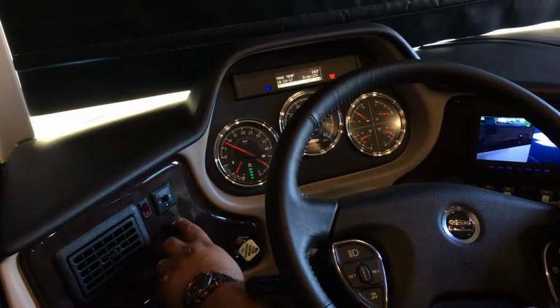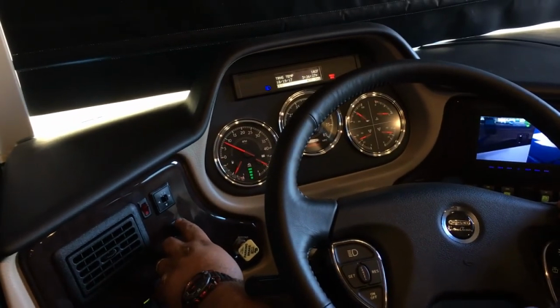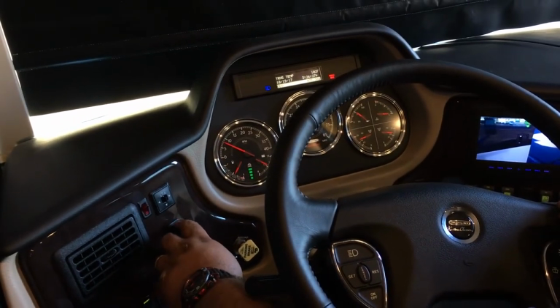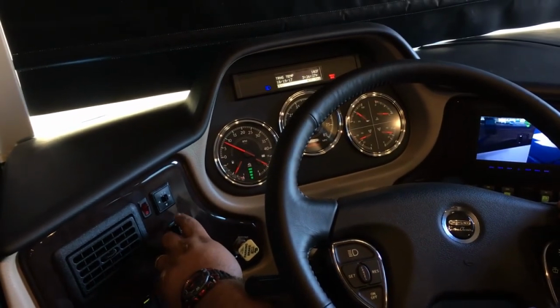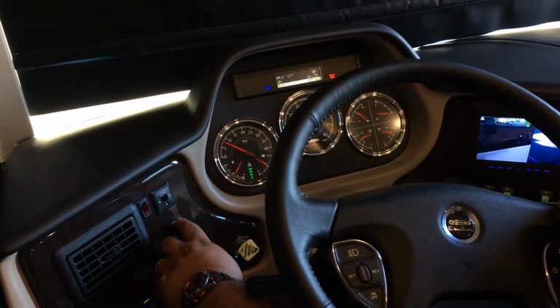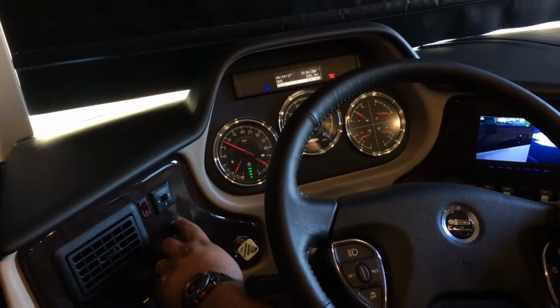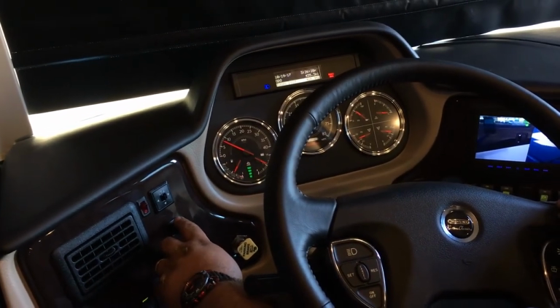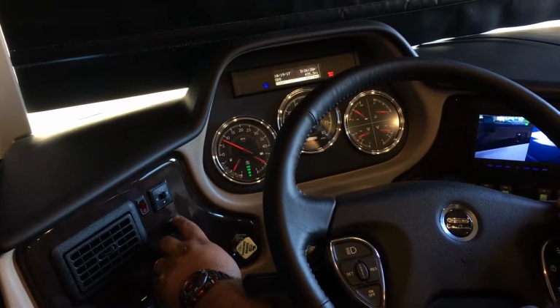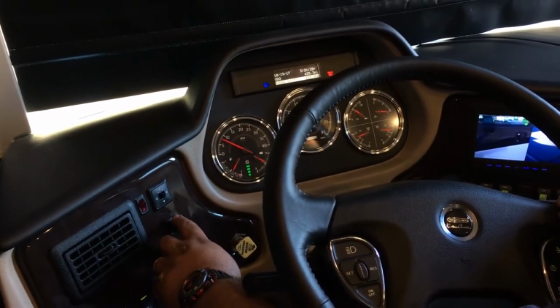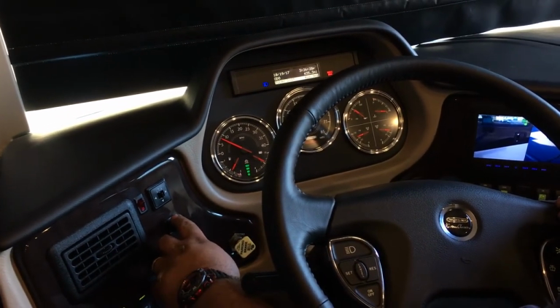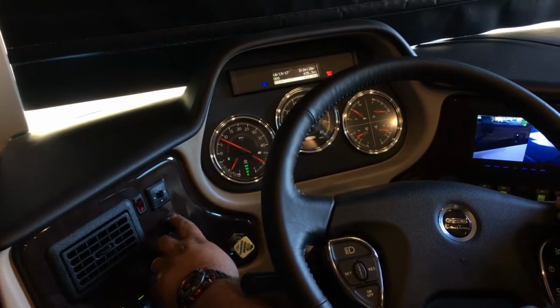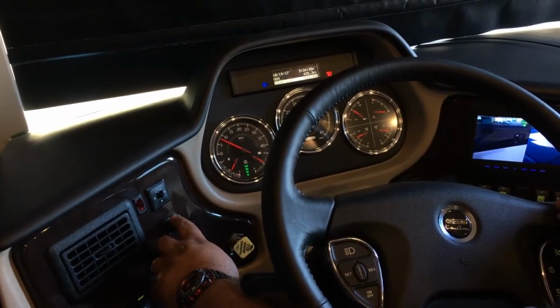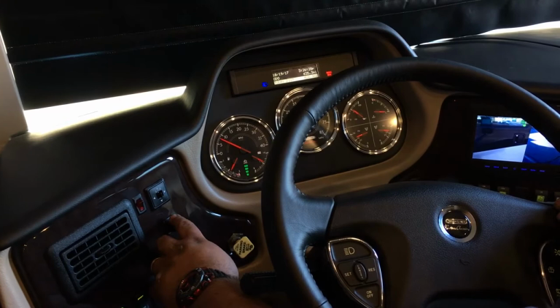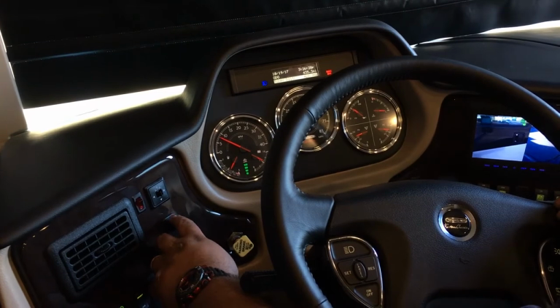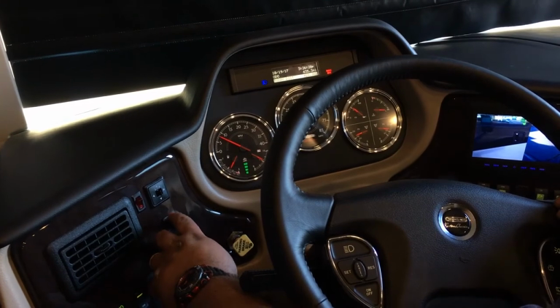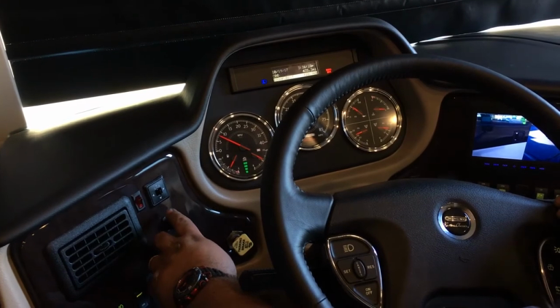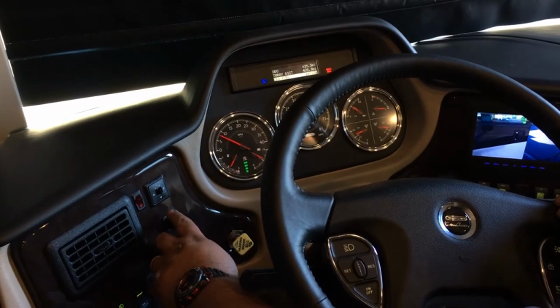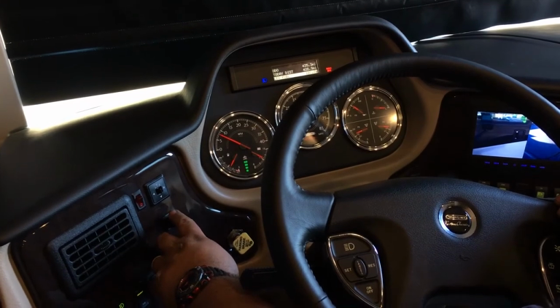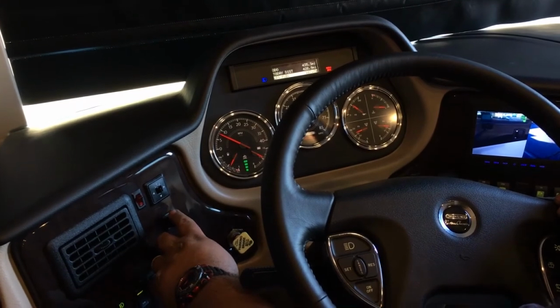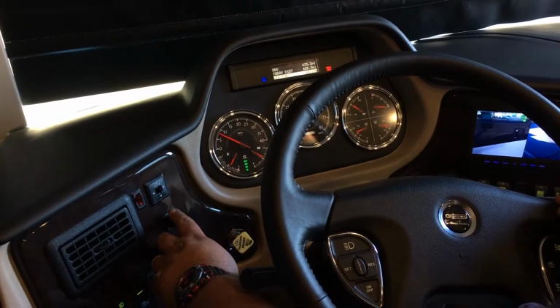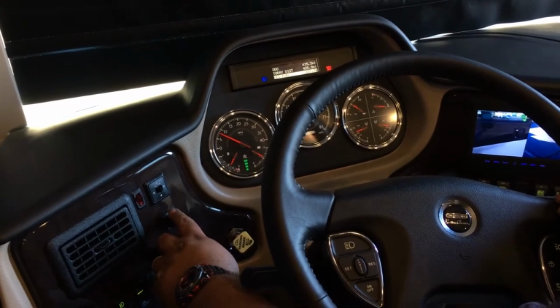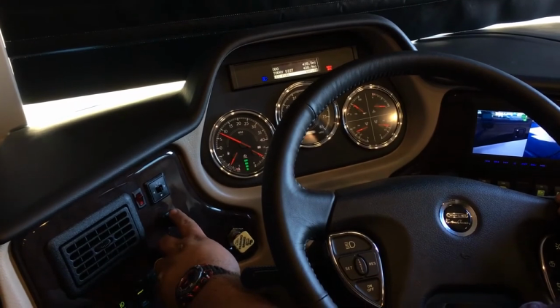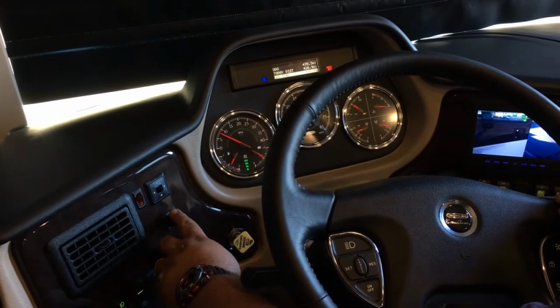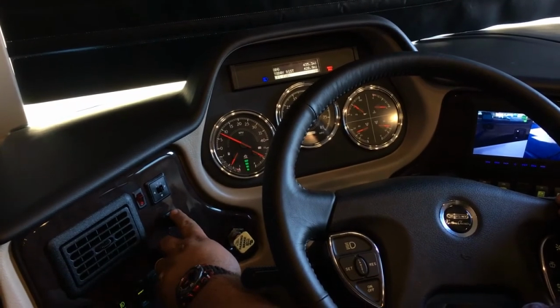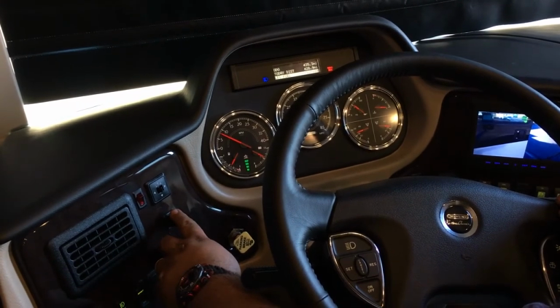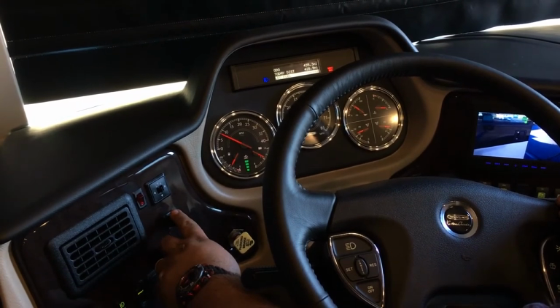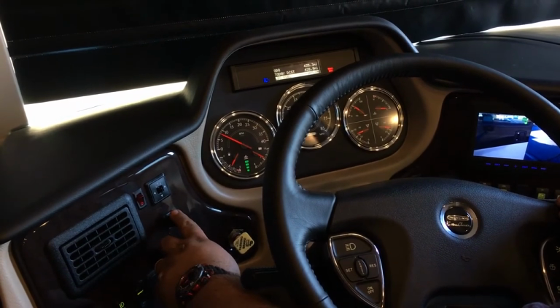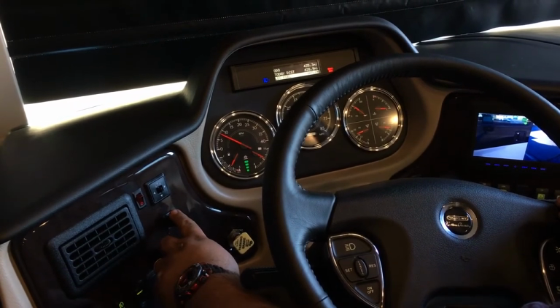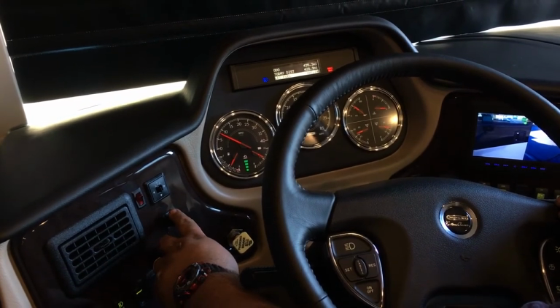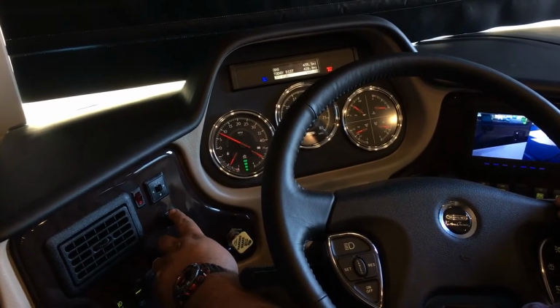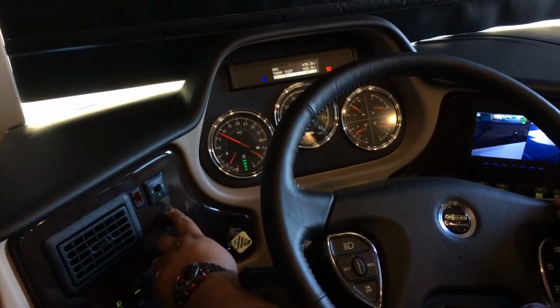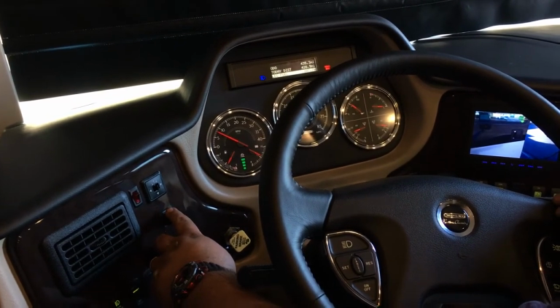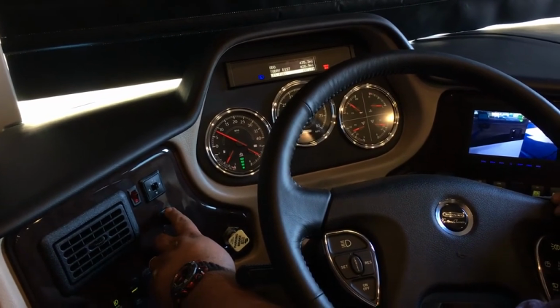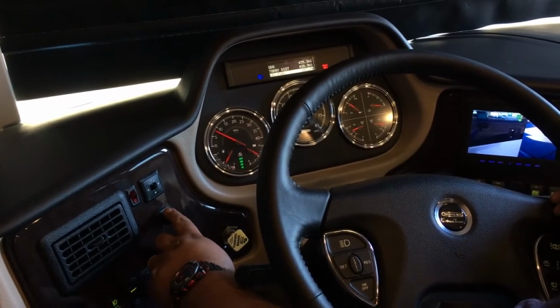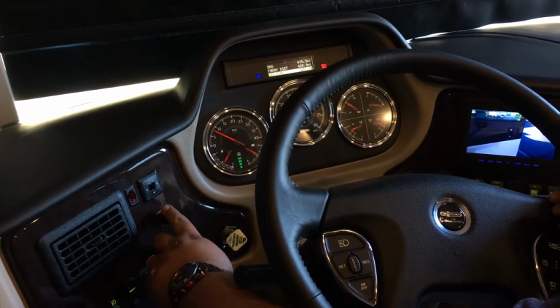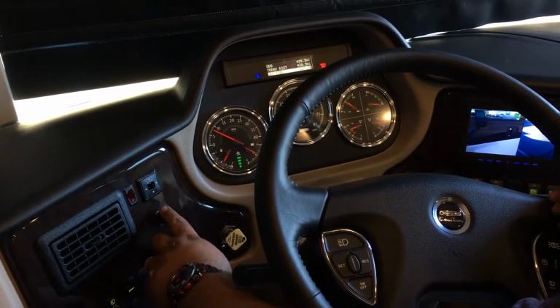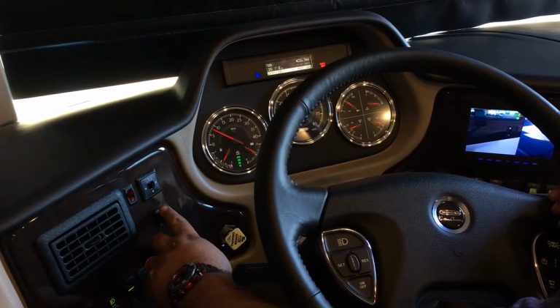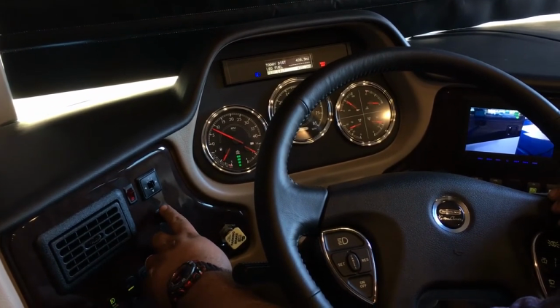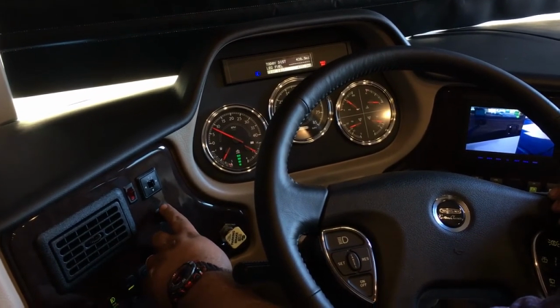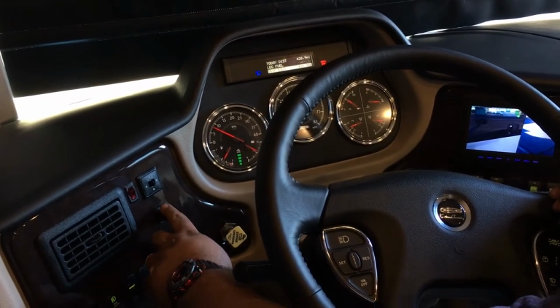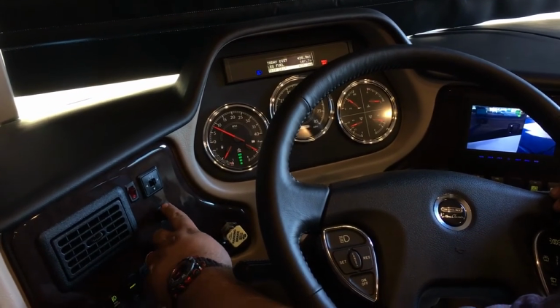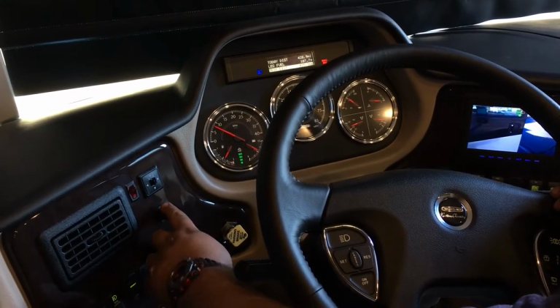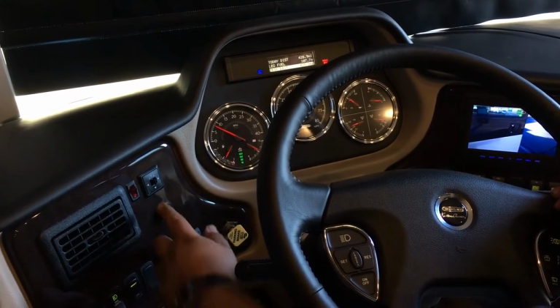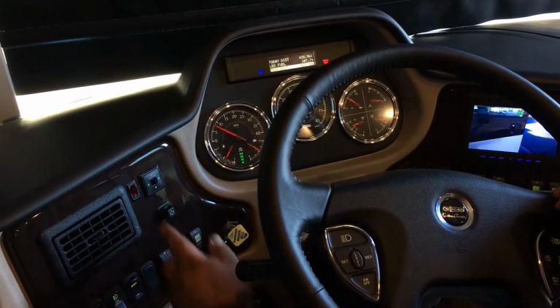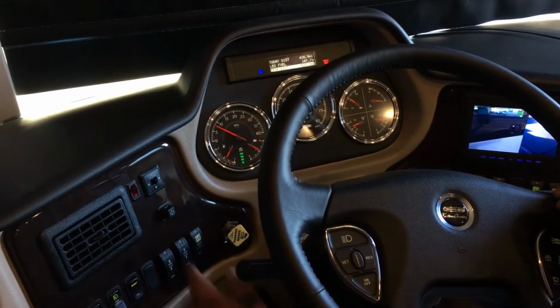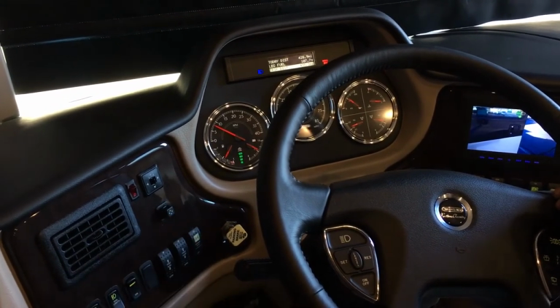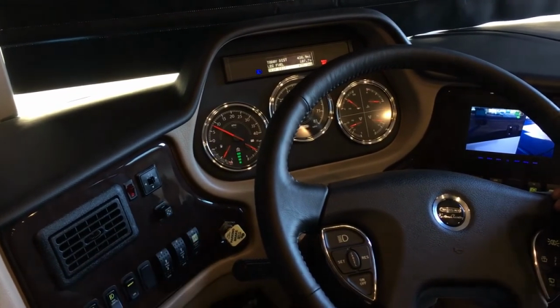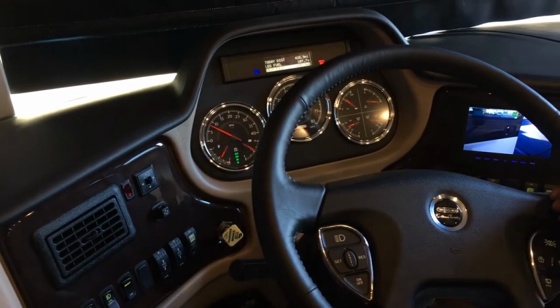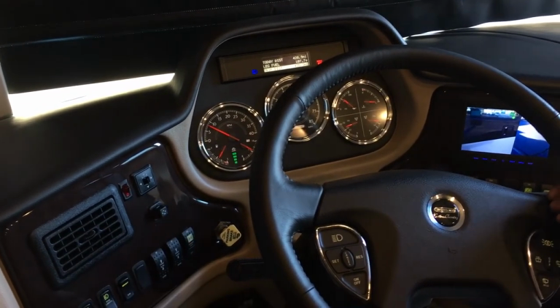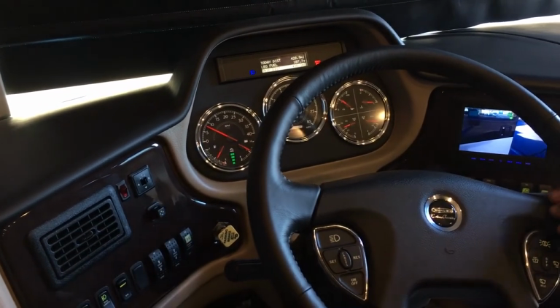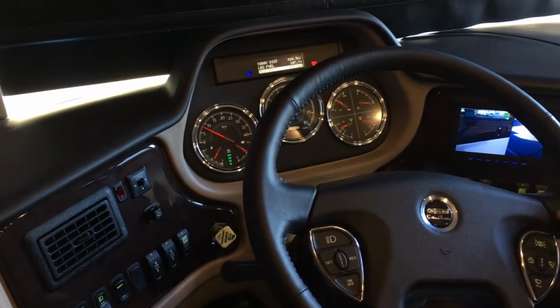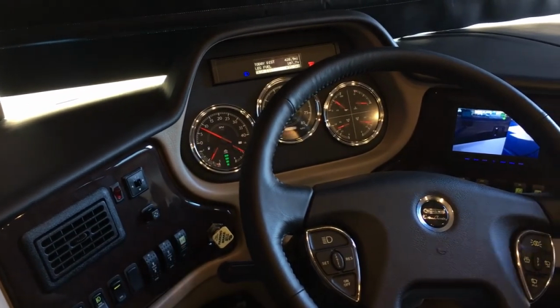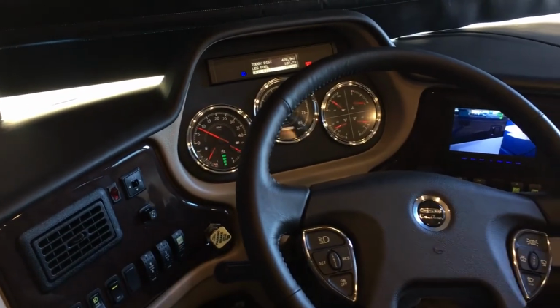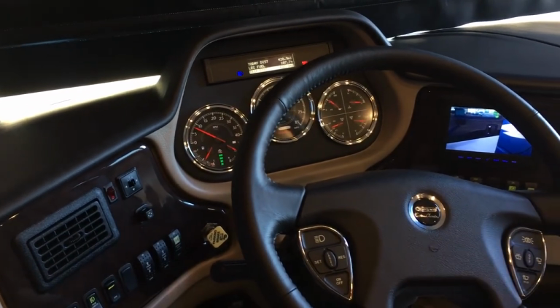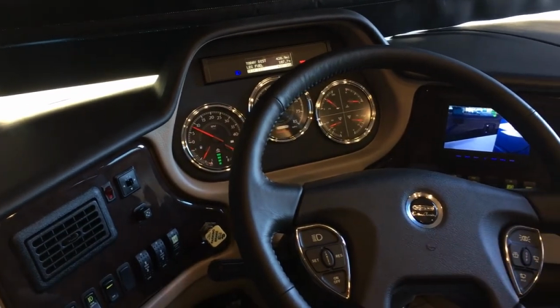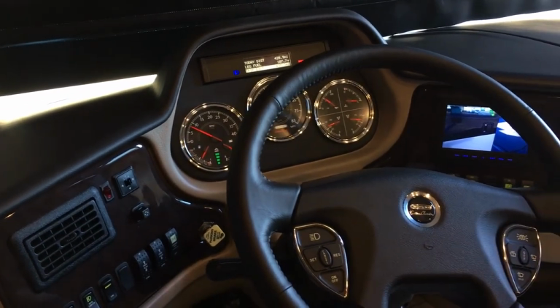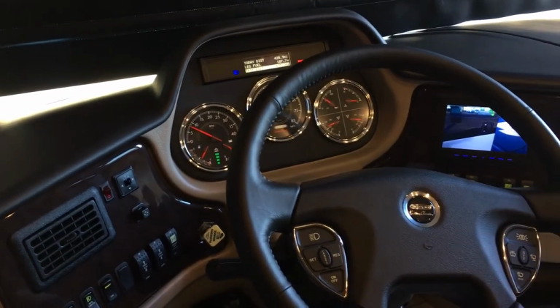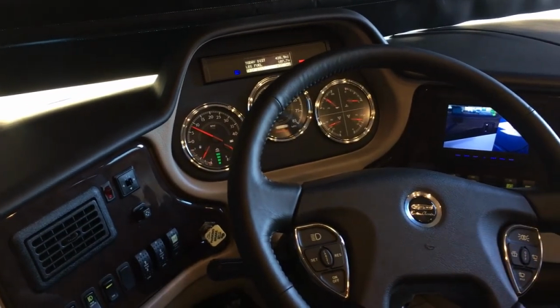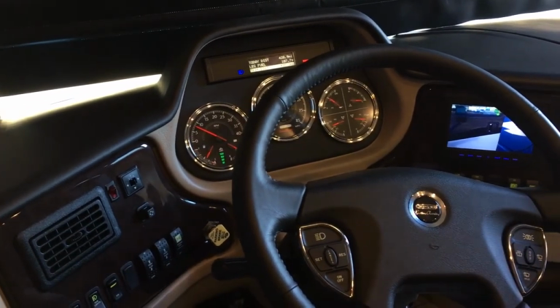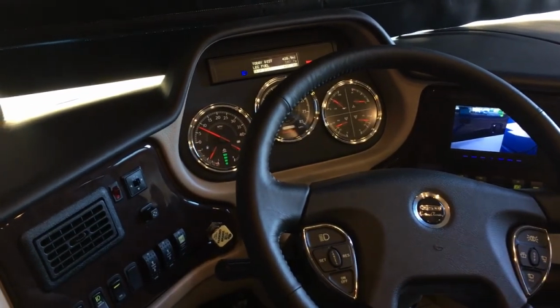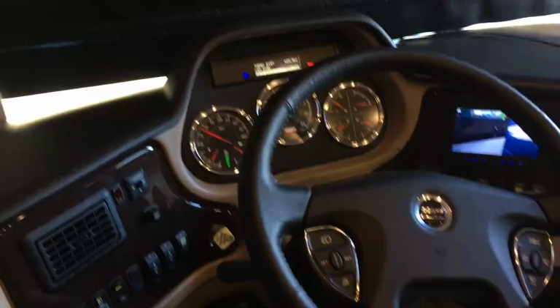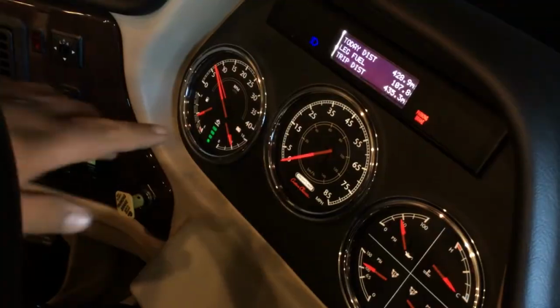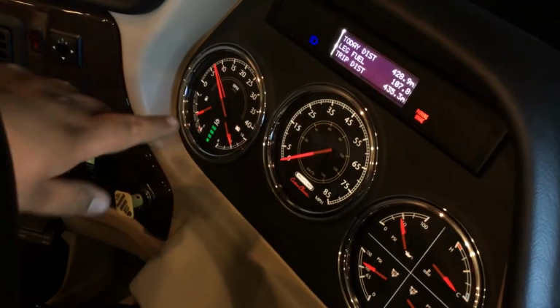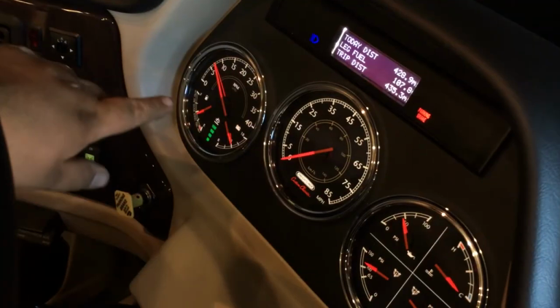It also tells you your odometer, distance, and how much fuel you use, that type of thing.